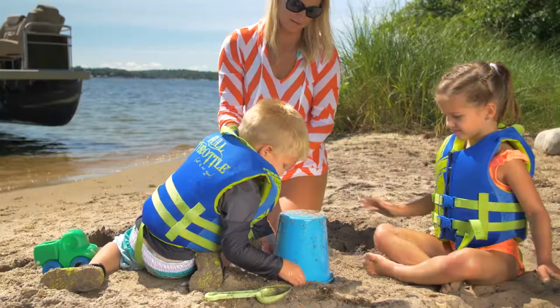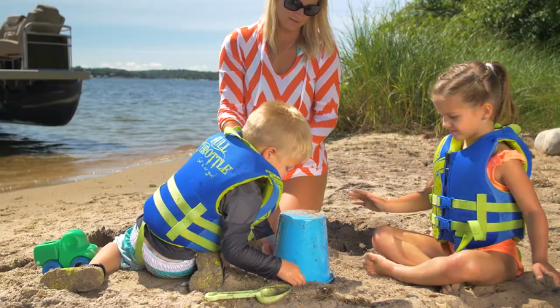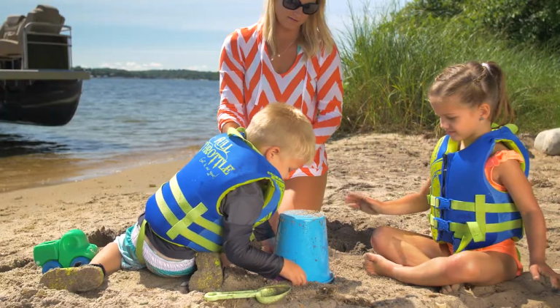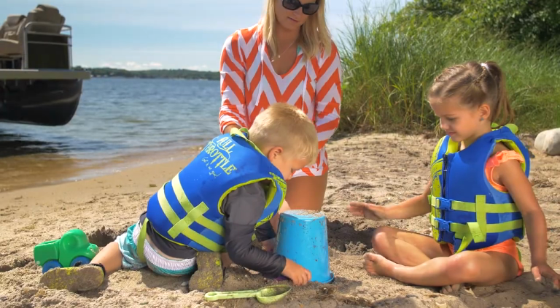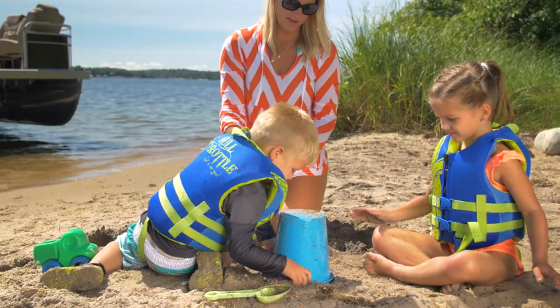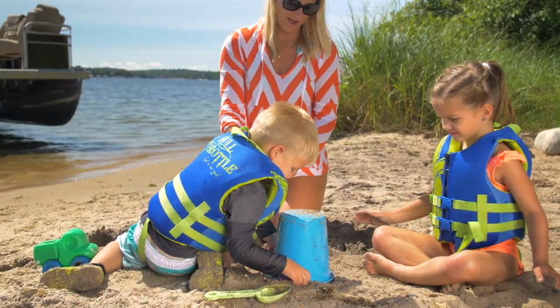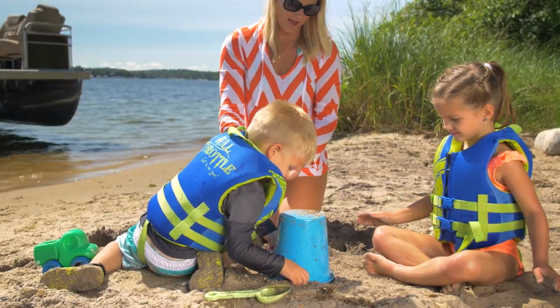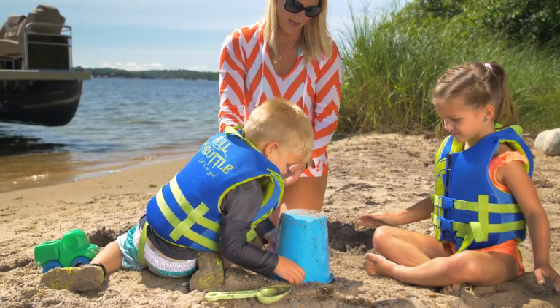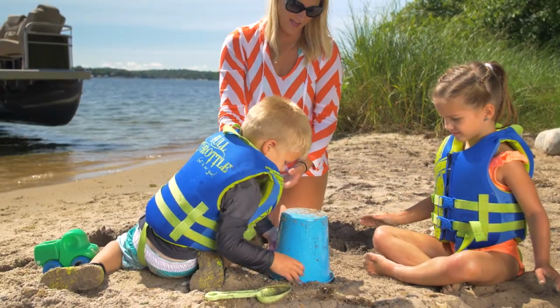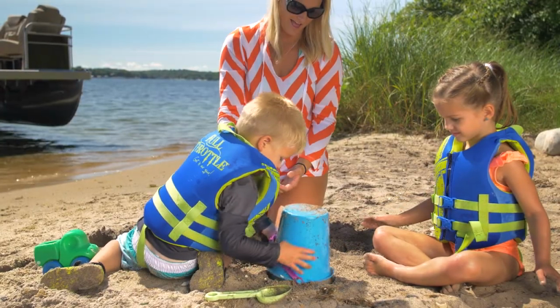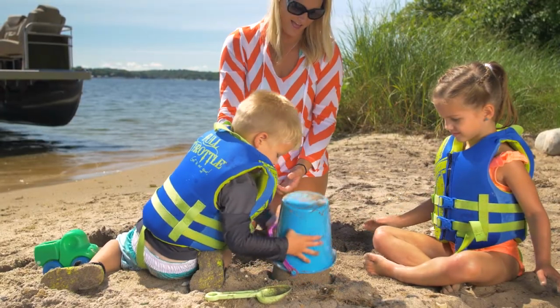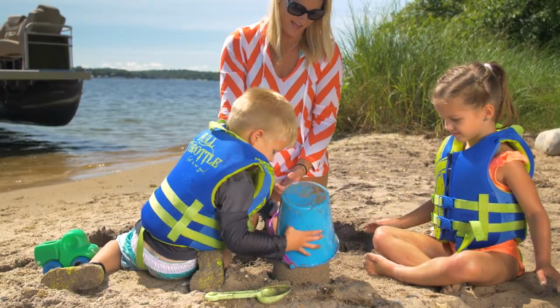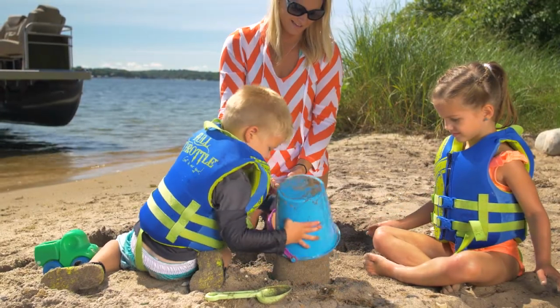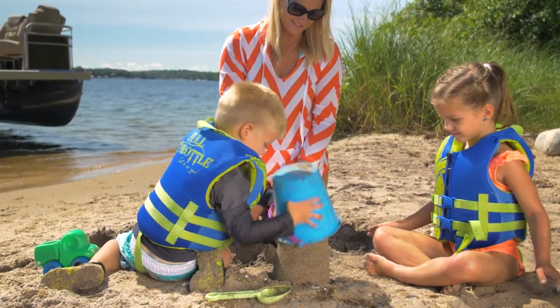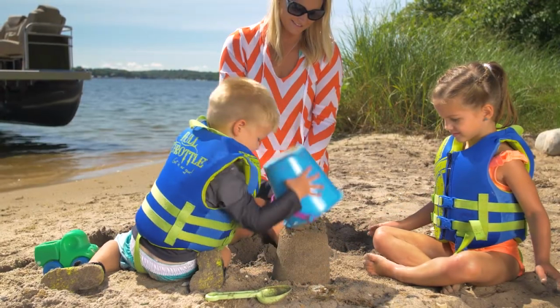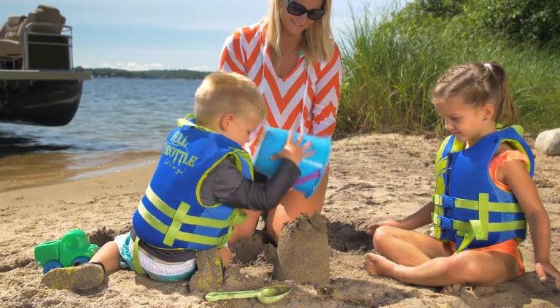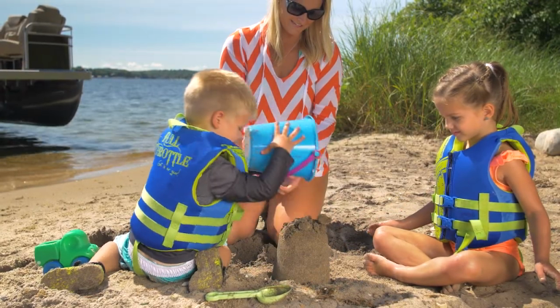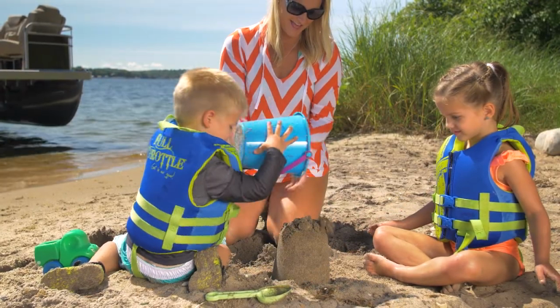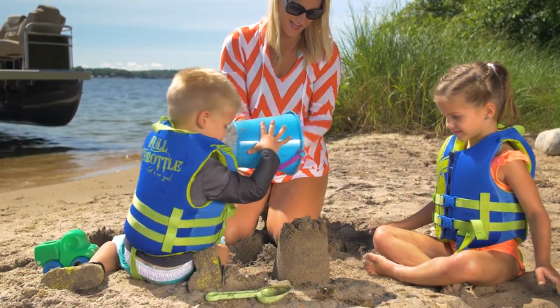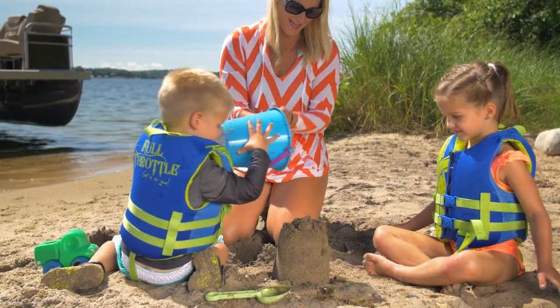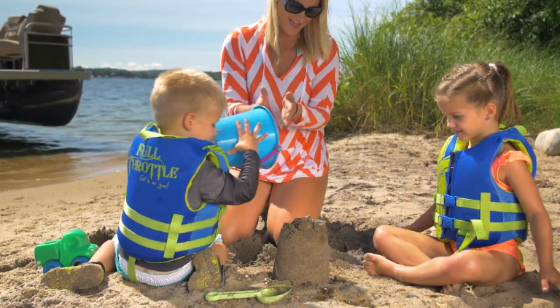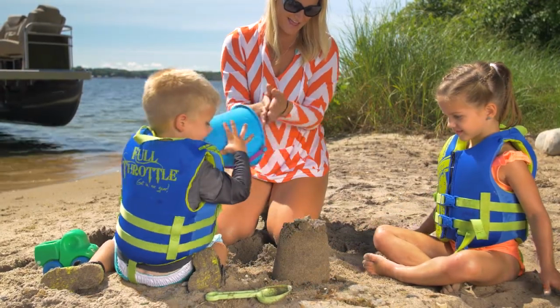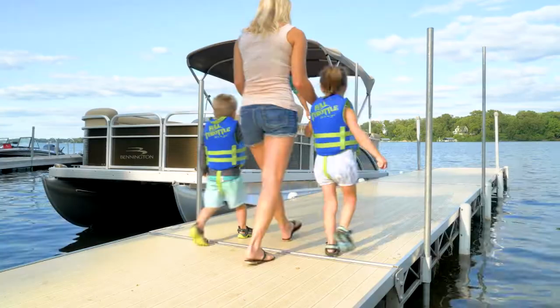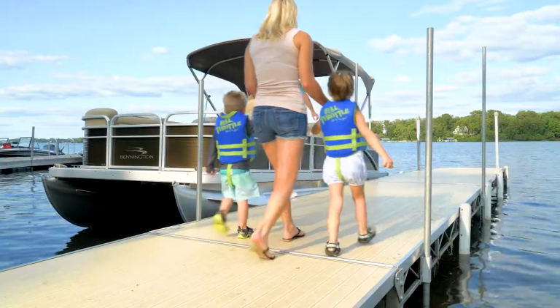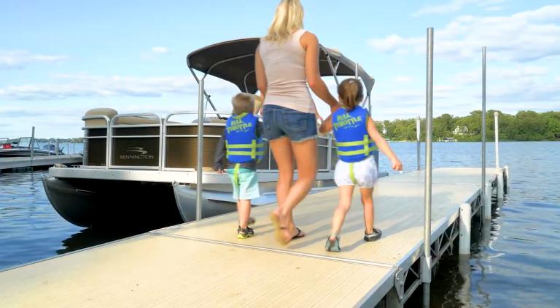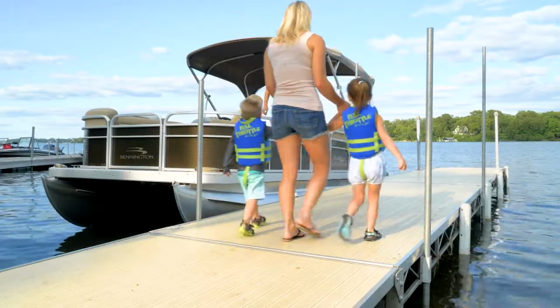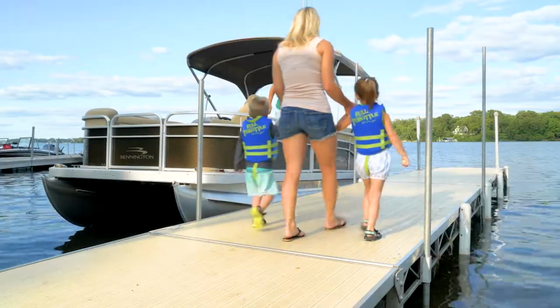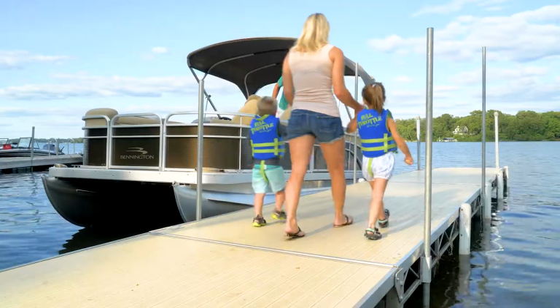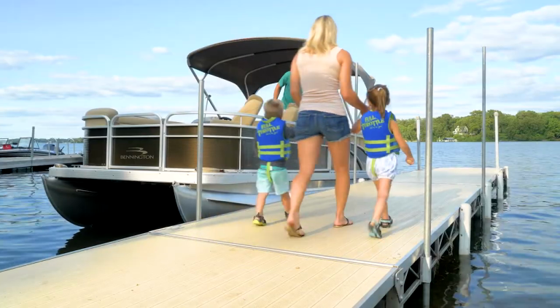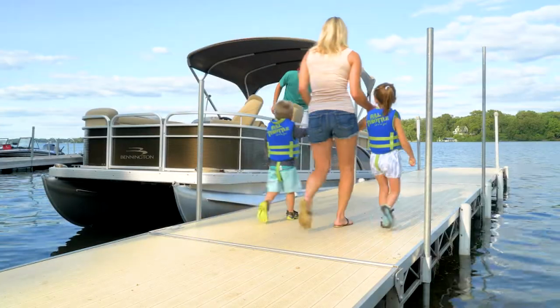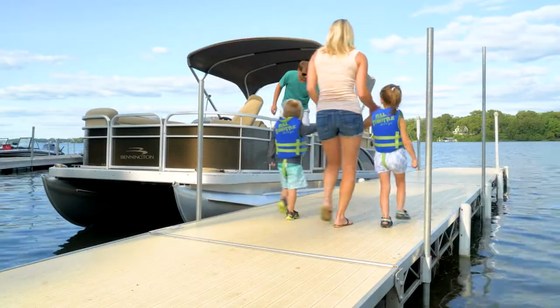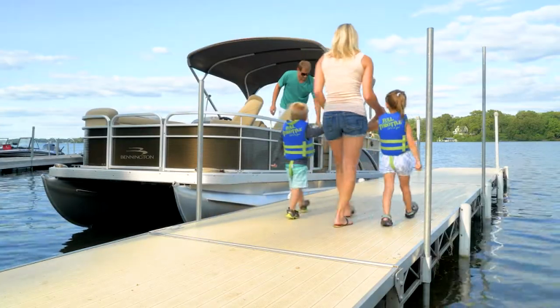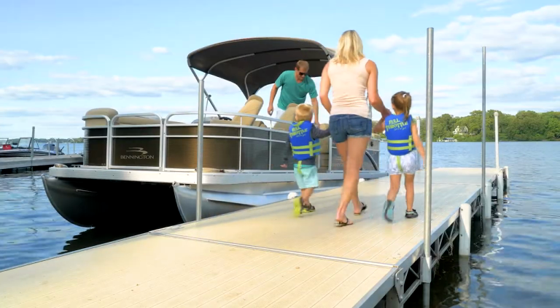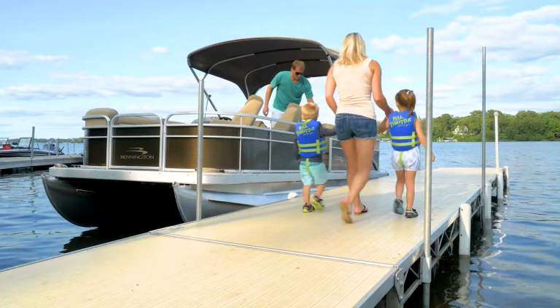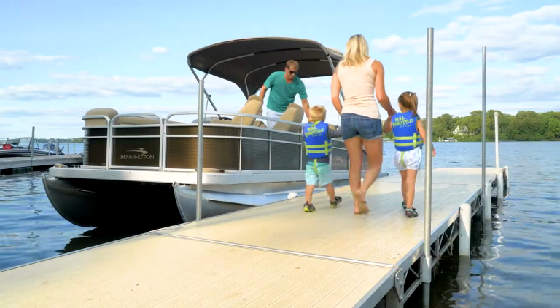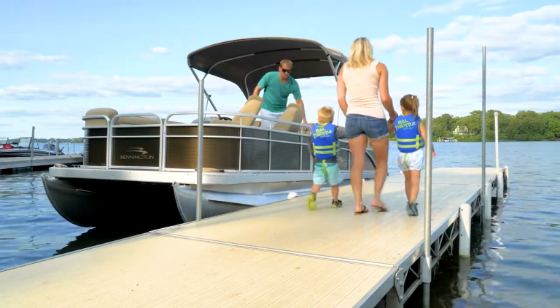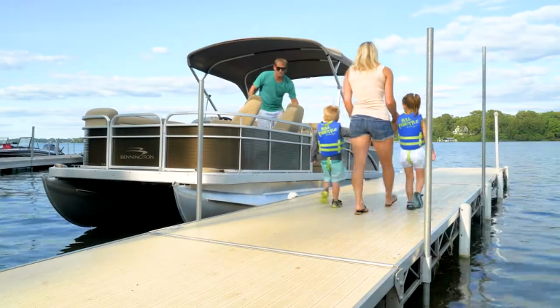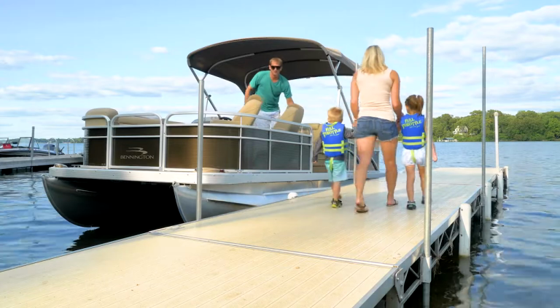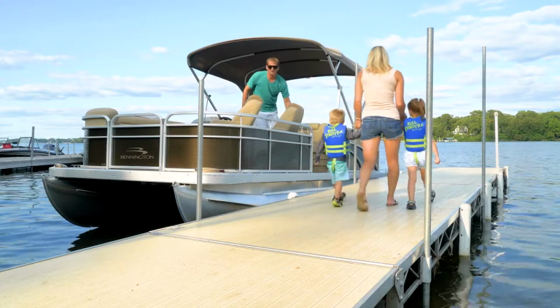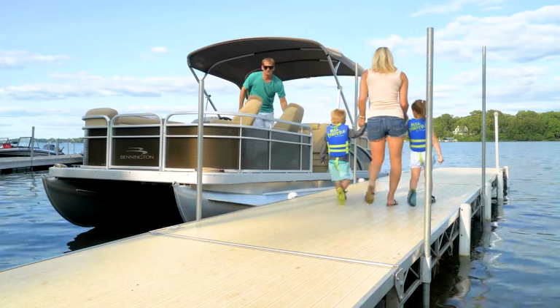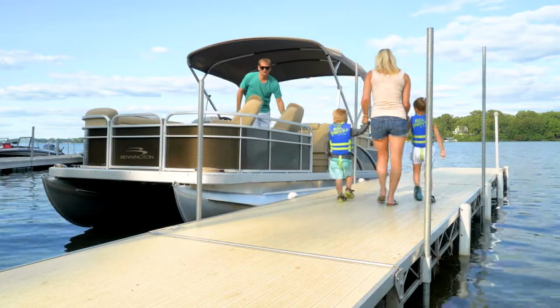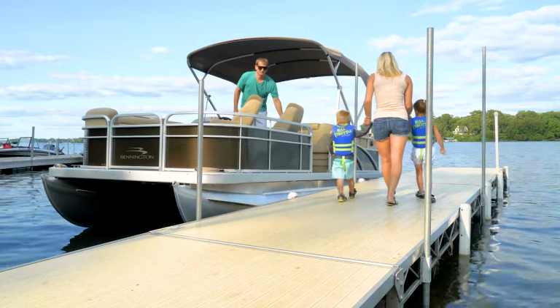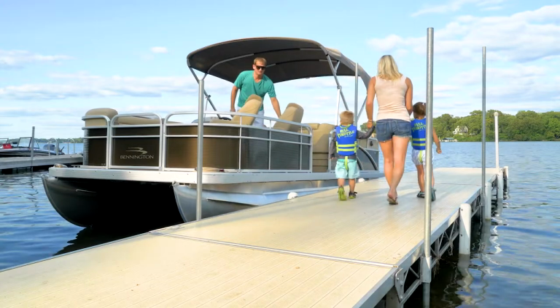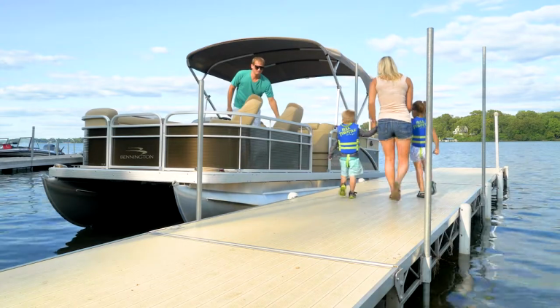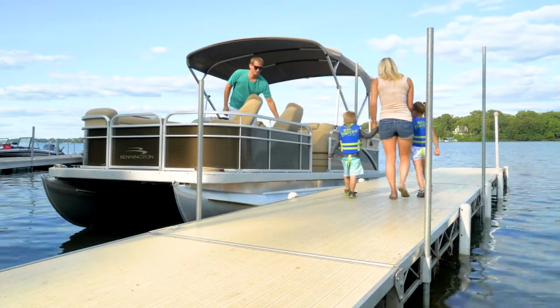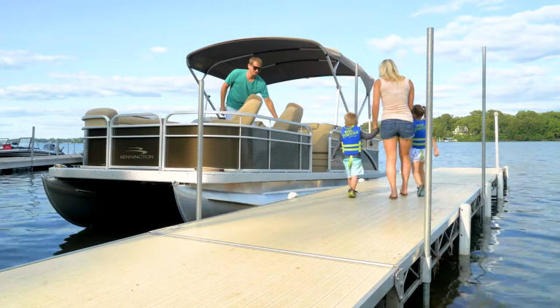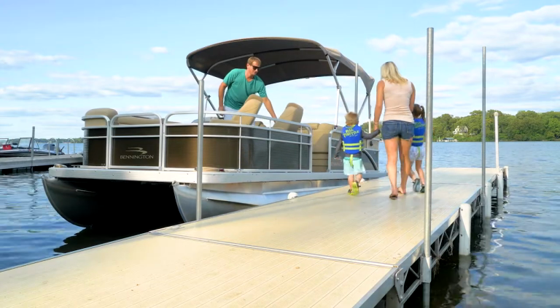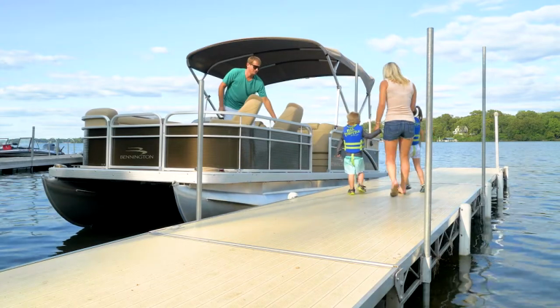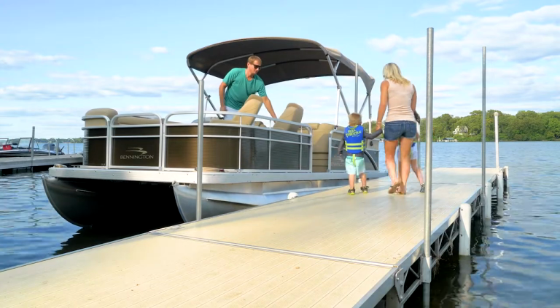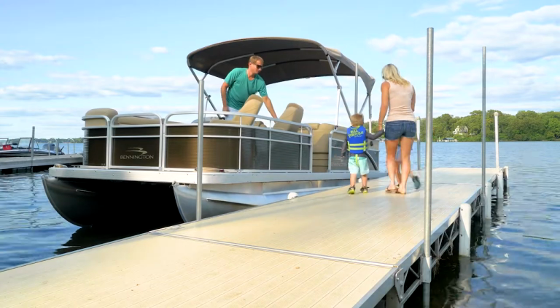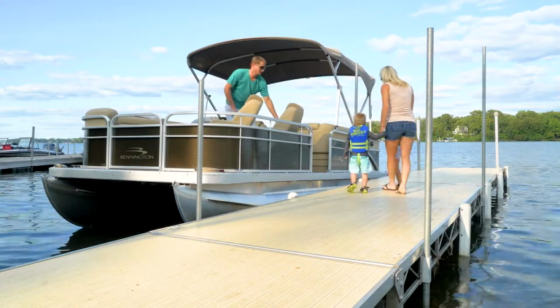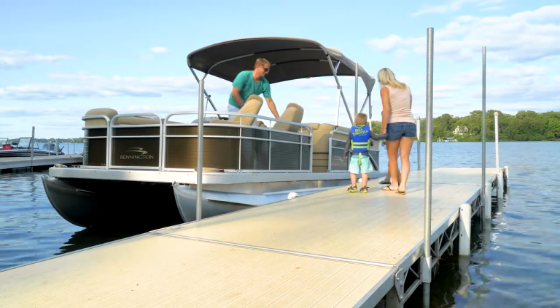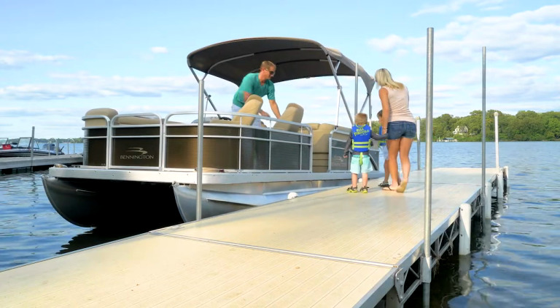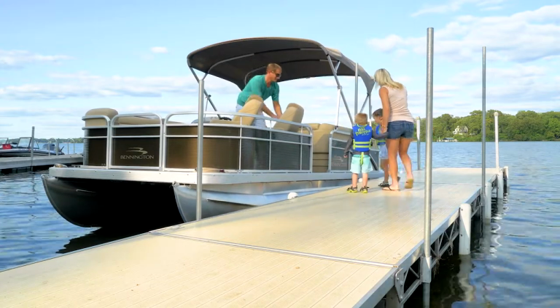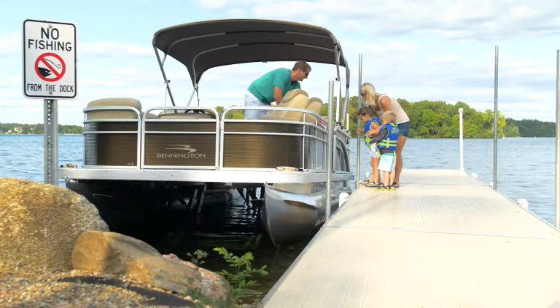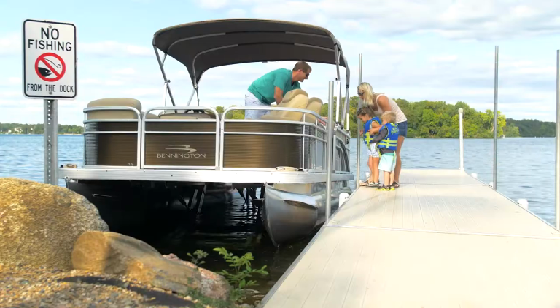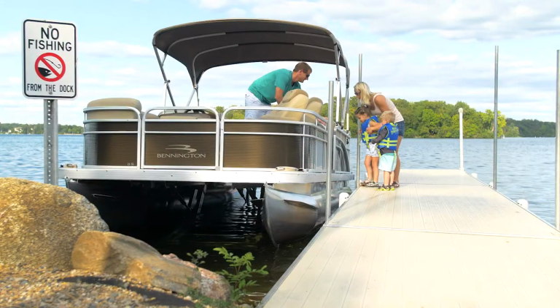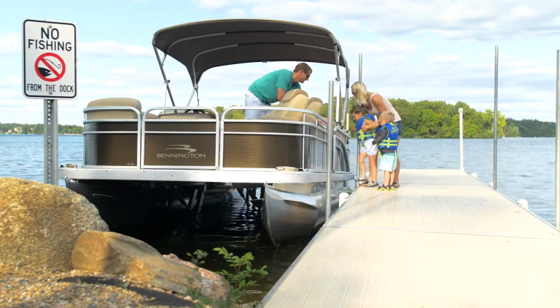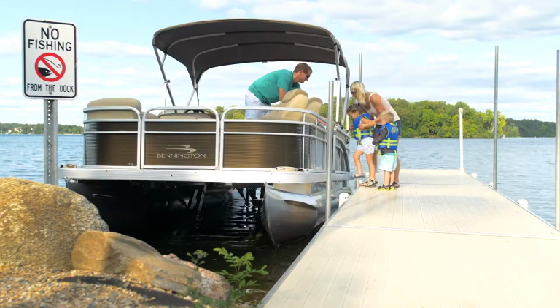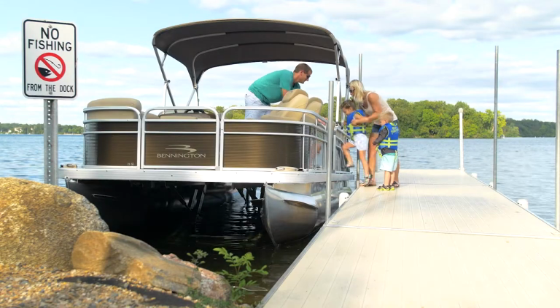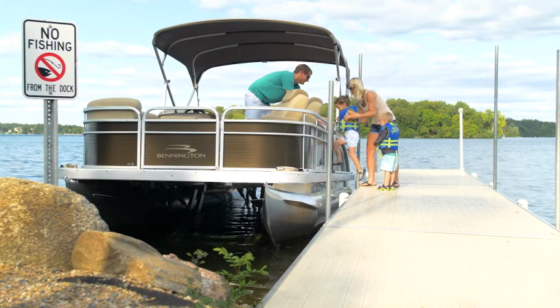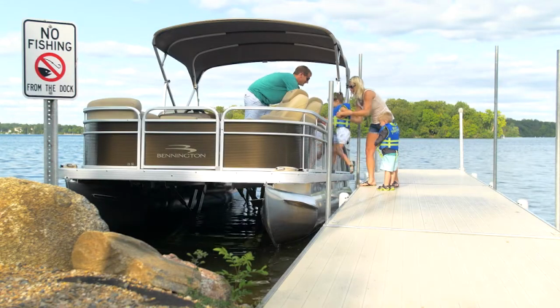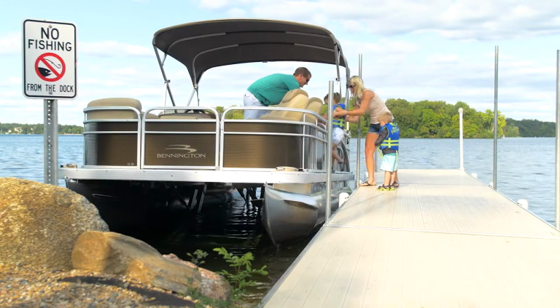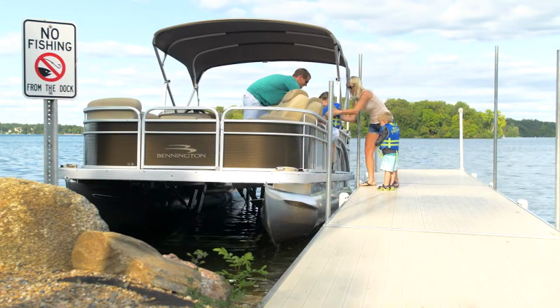With Ultralegs, you'll never again experience expensive boat damage caused by waves banging your pontoon against a dock, ever.